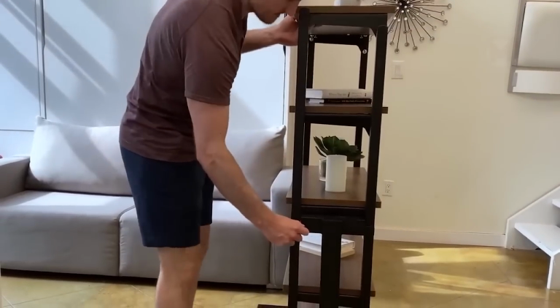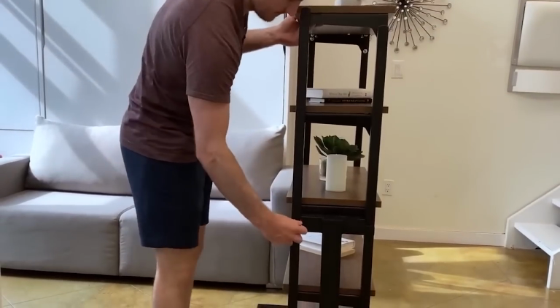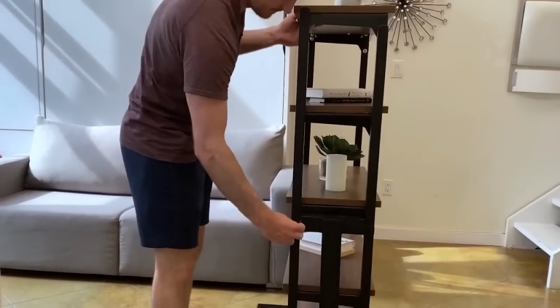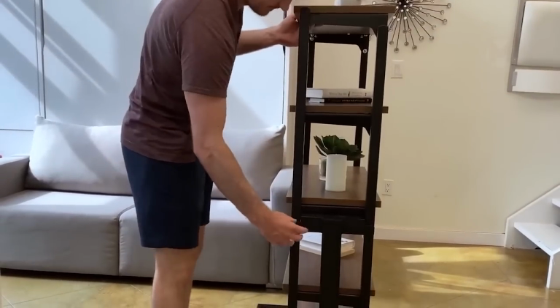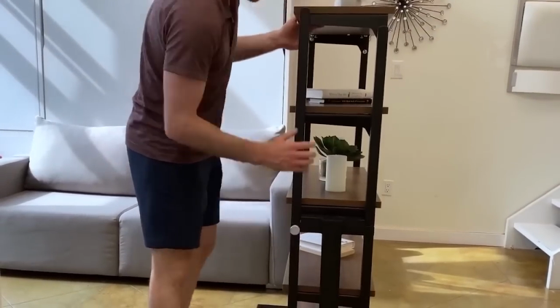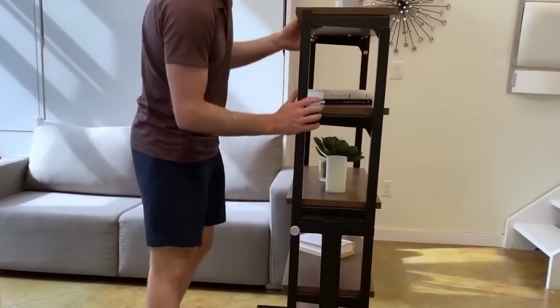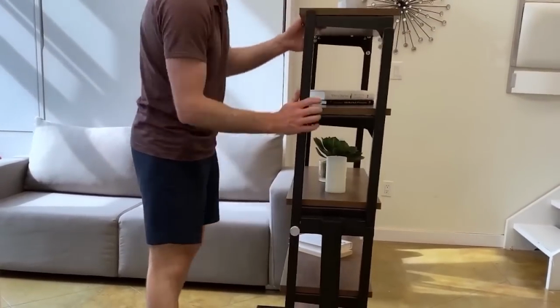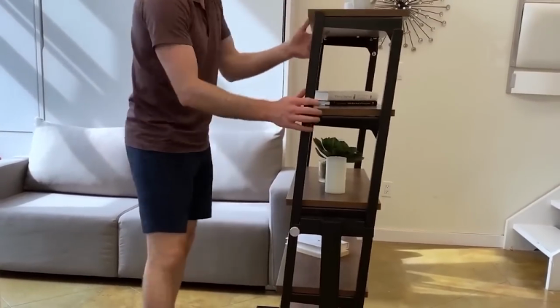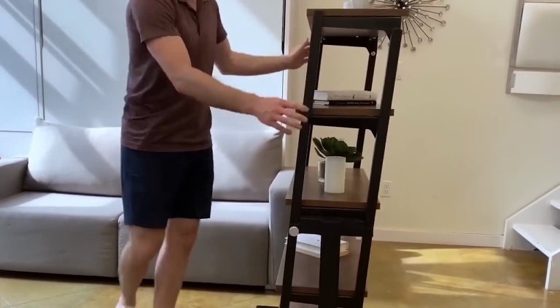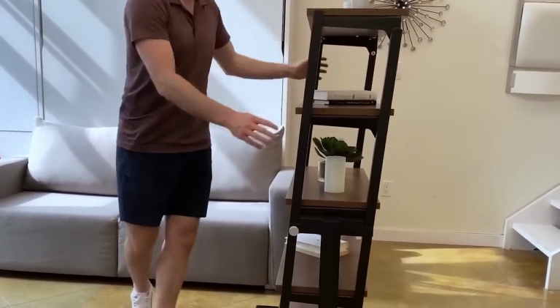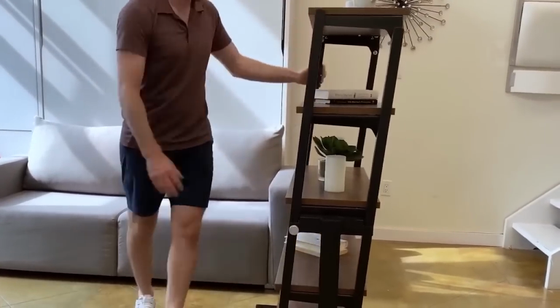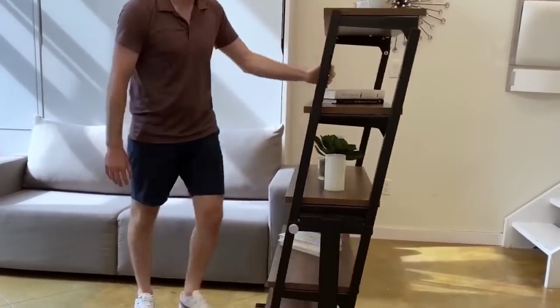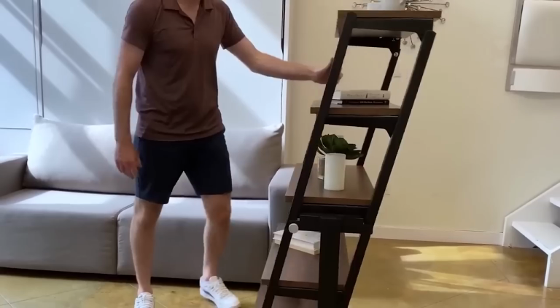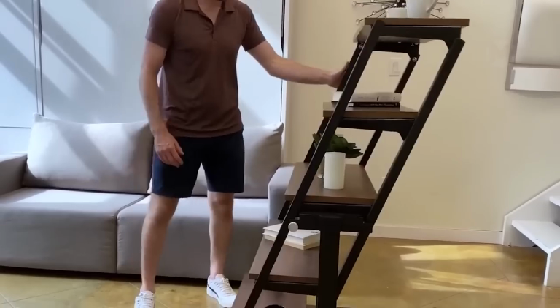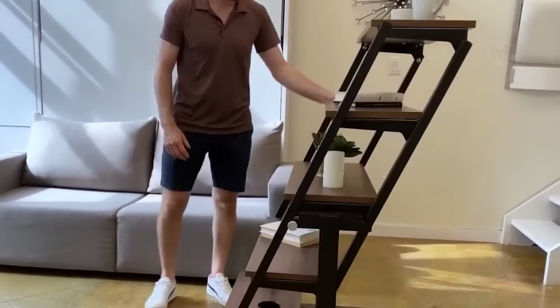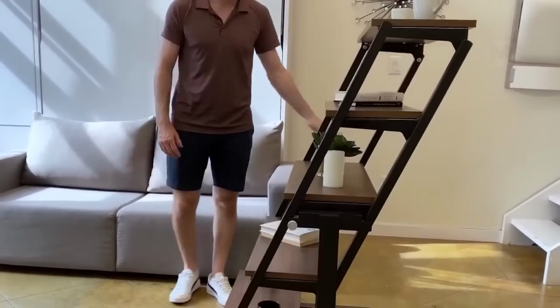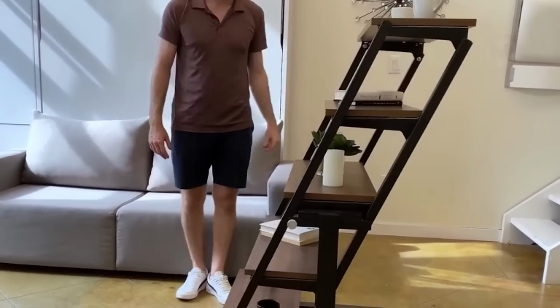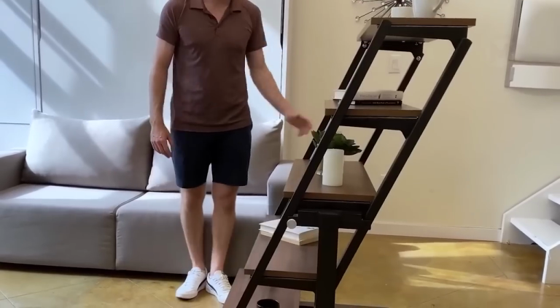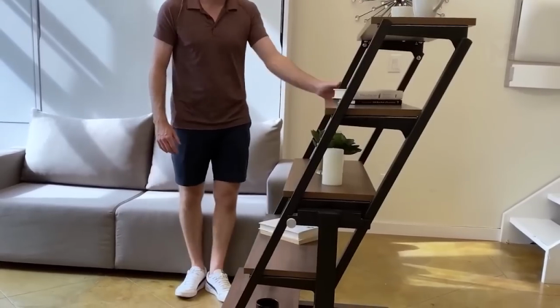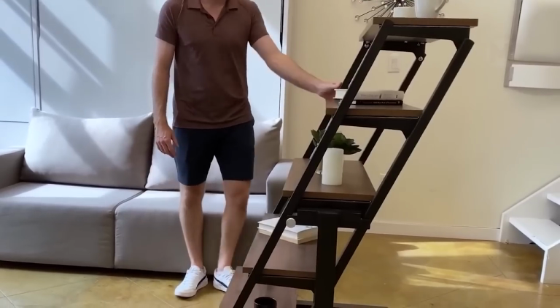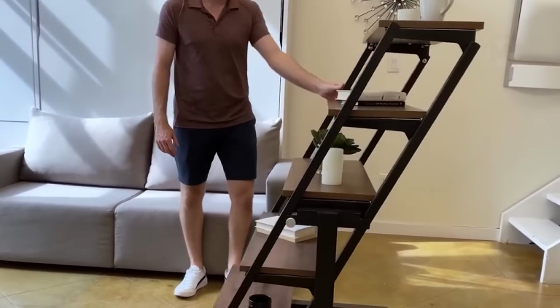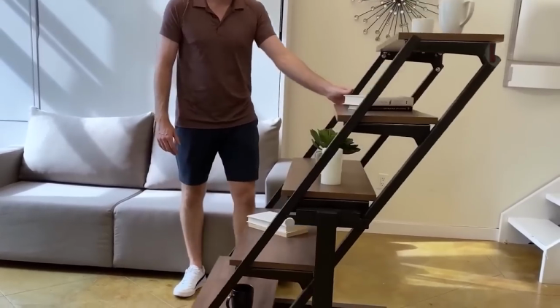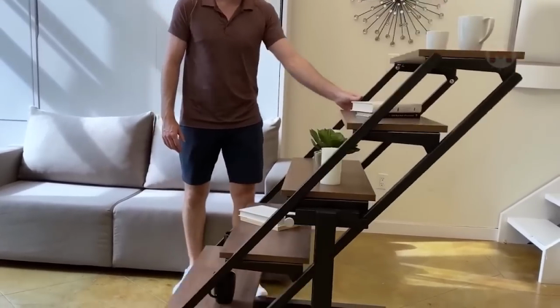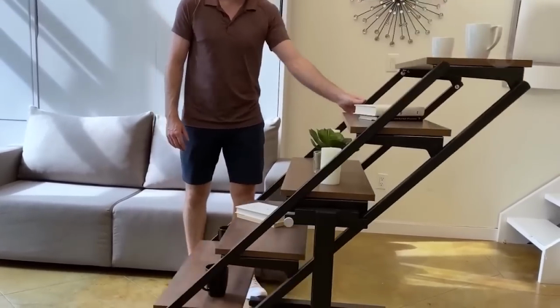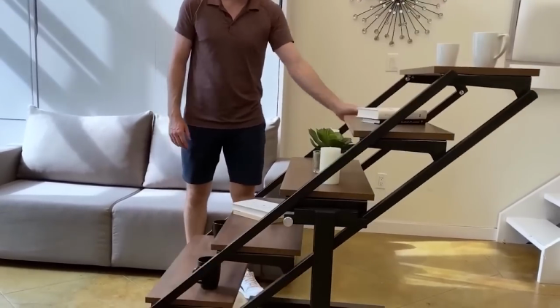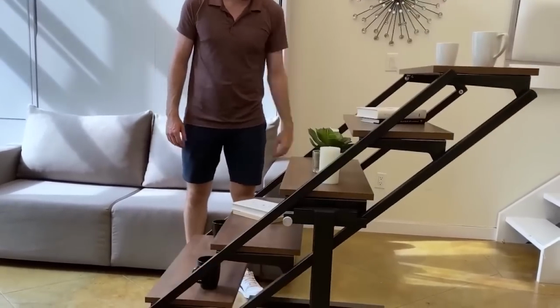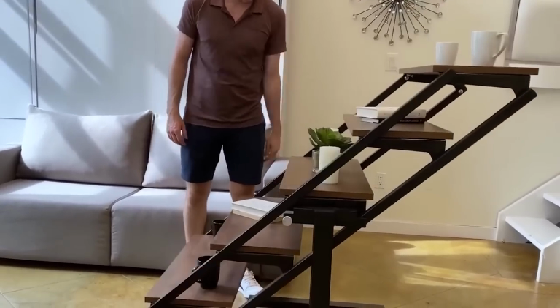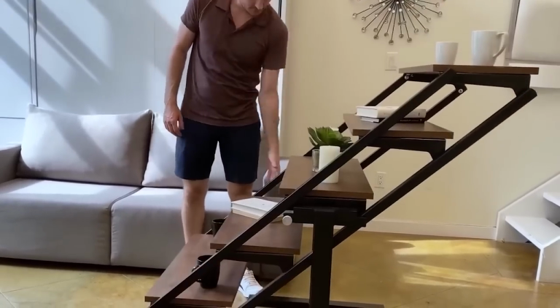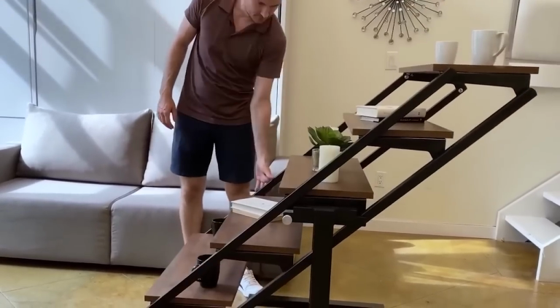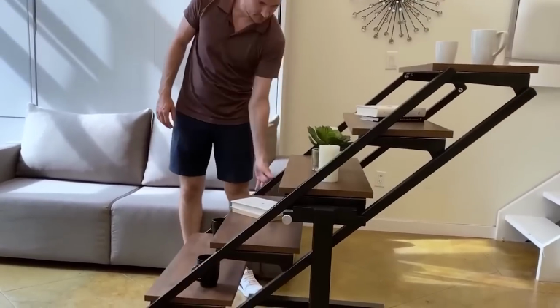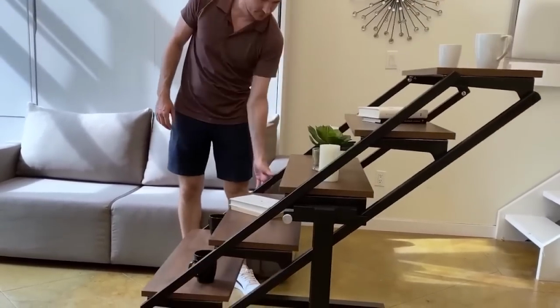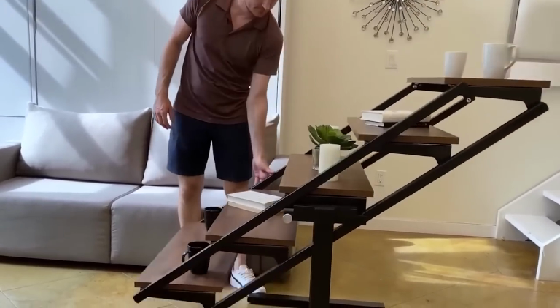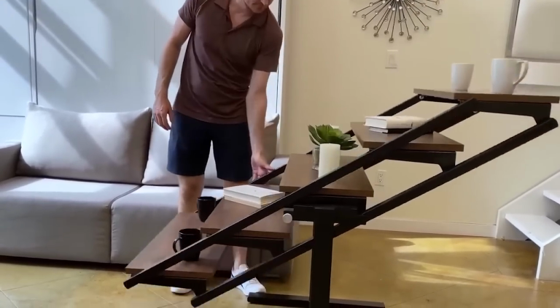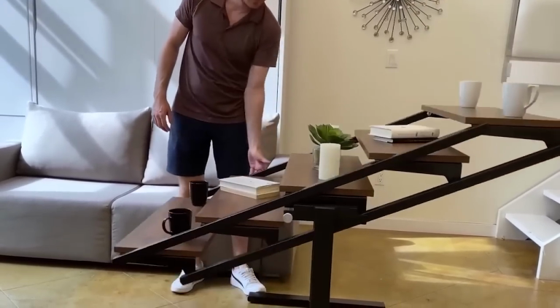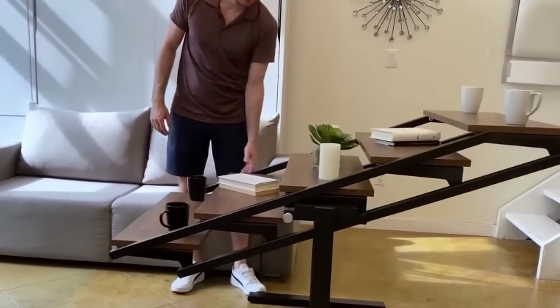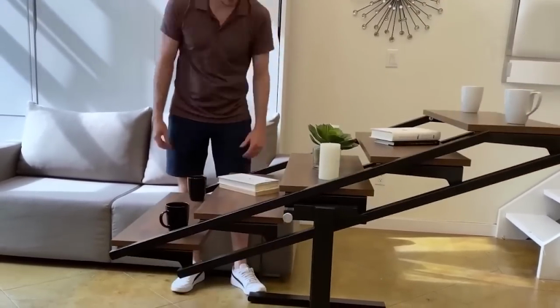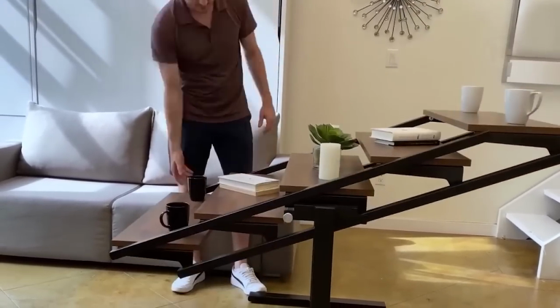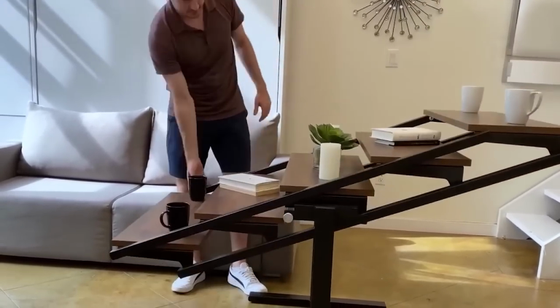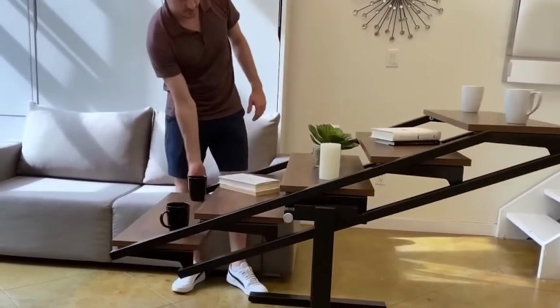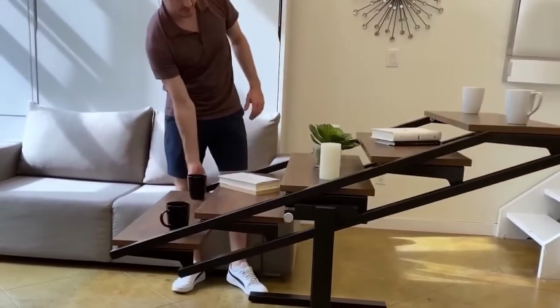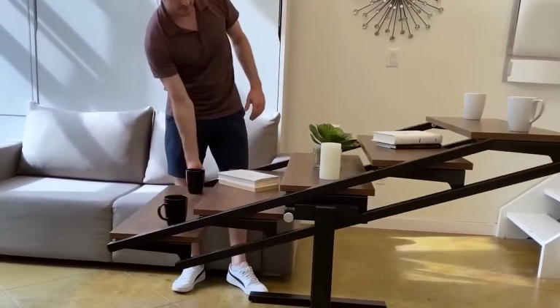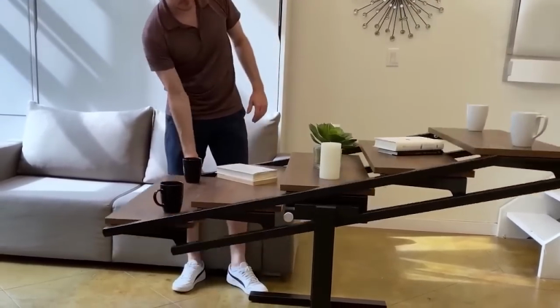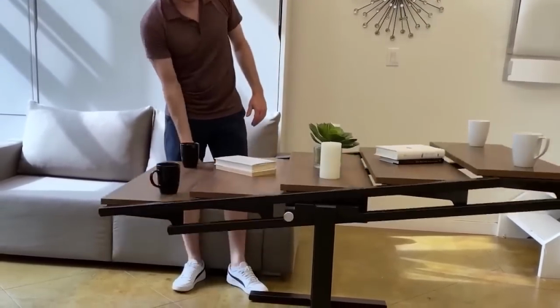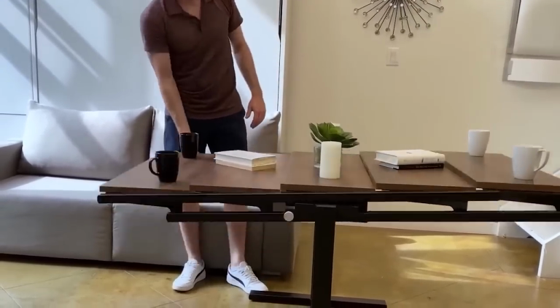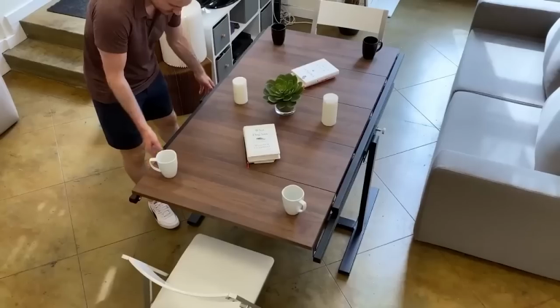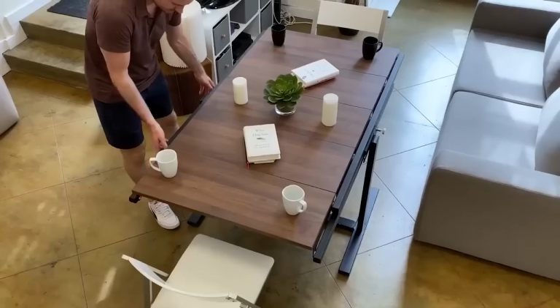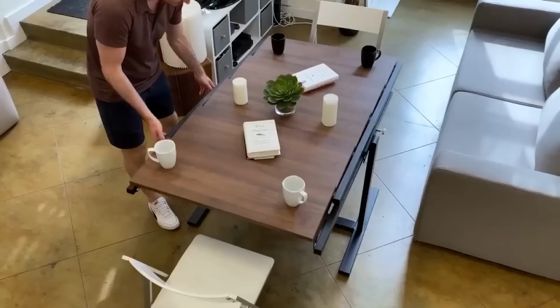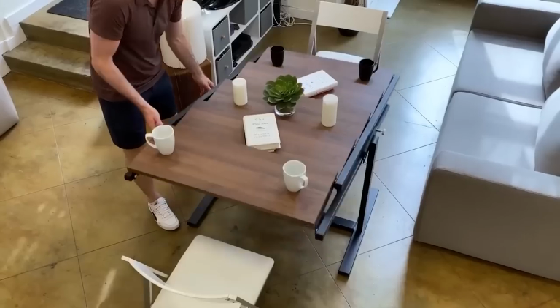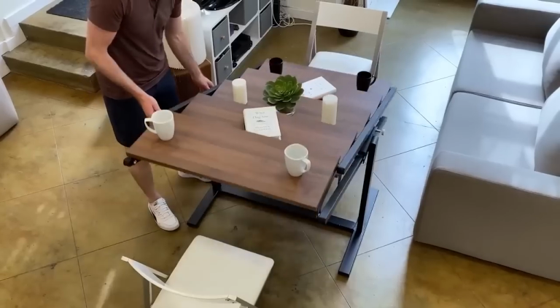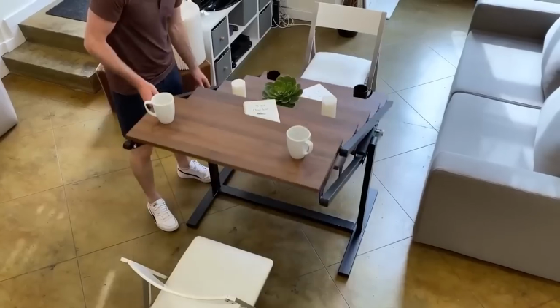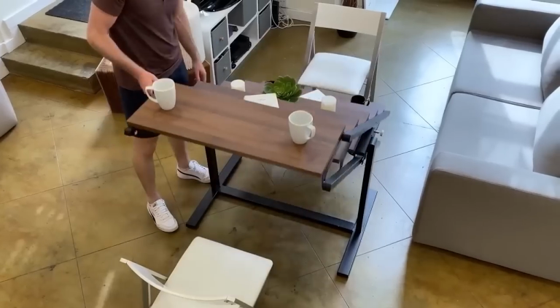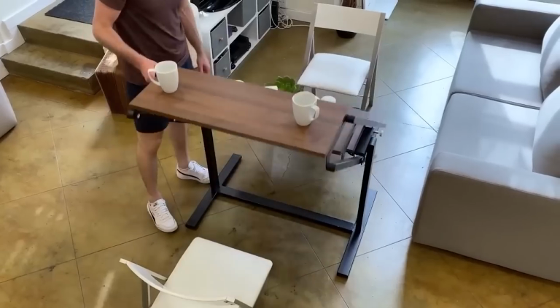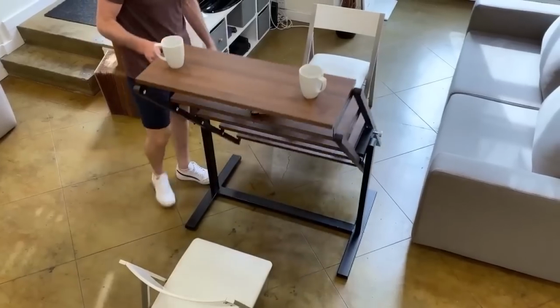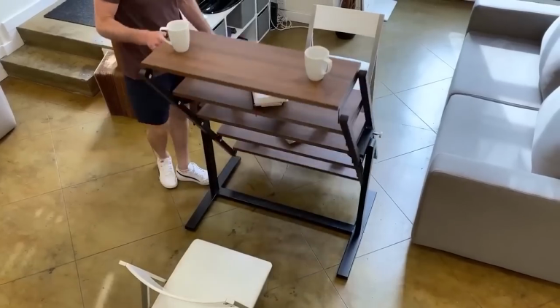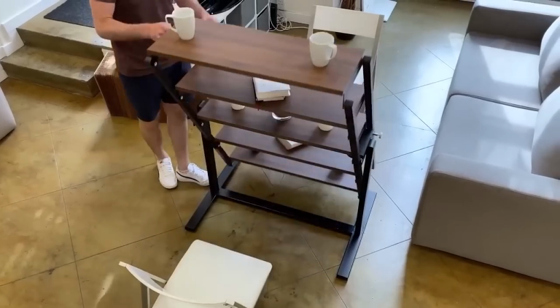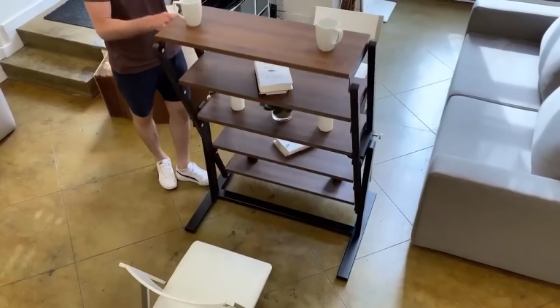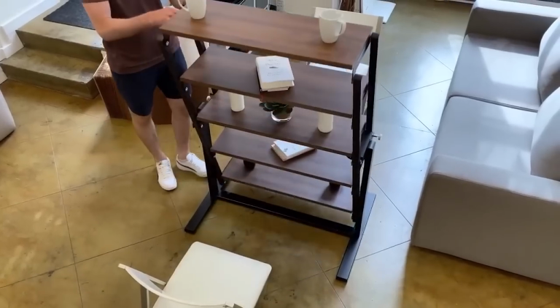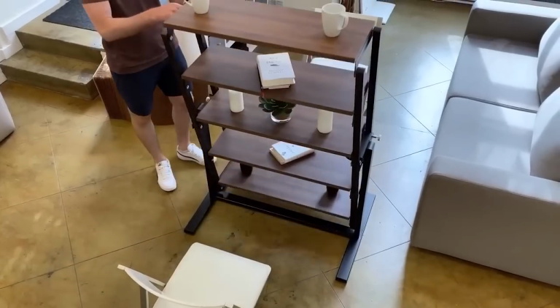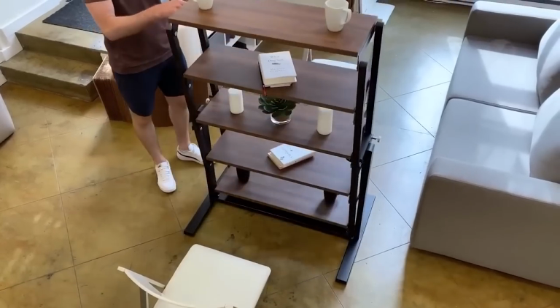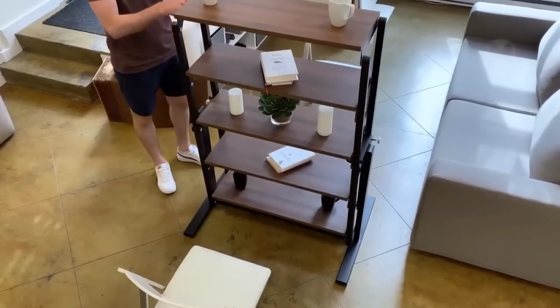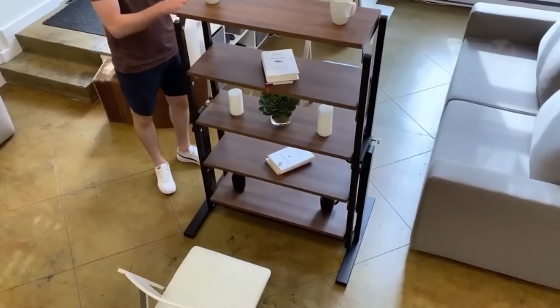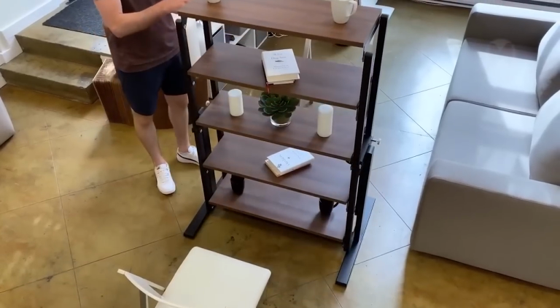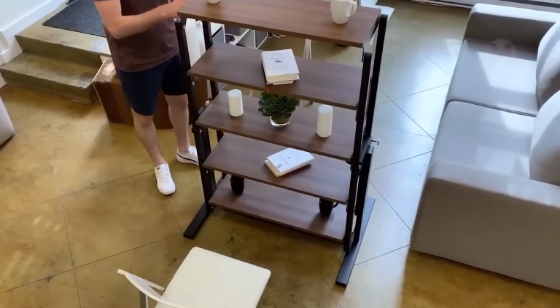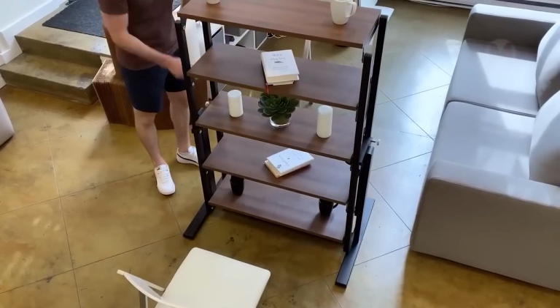And this roomy shelf that literally instantly becomes a dining table is another successful decision of the creators.